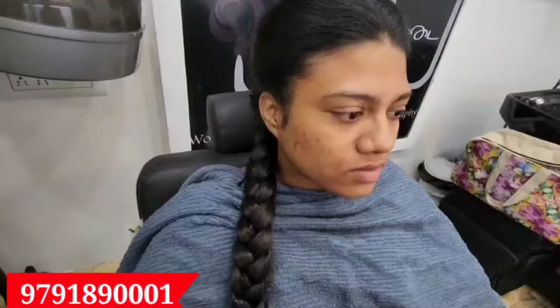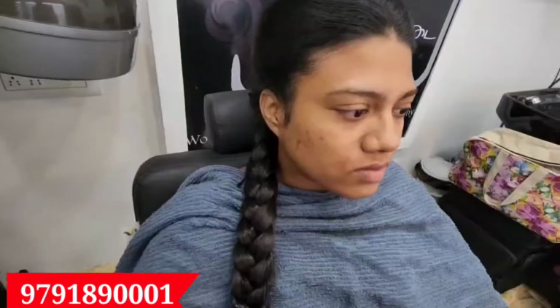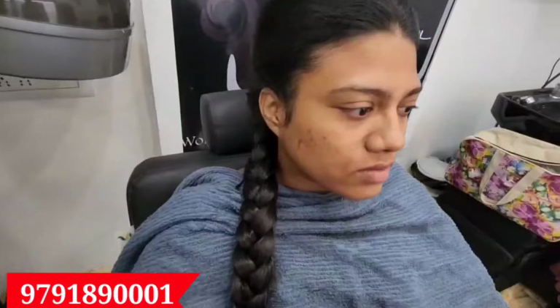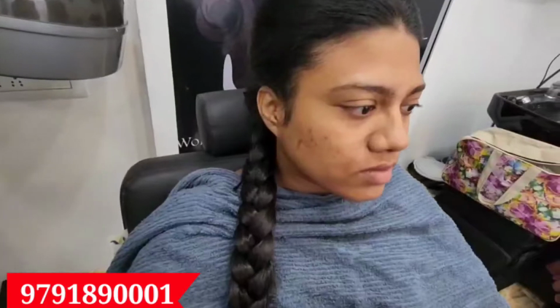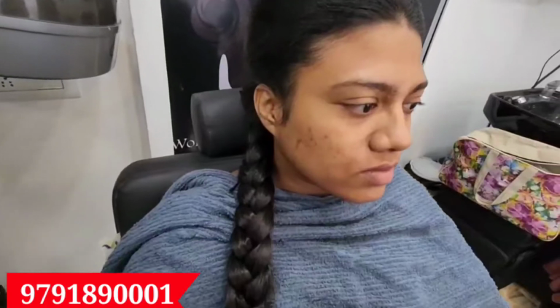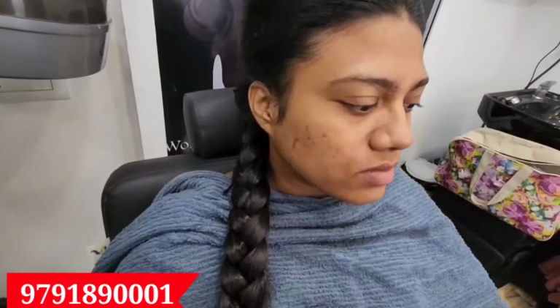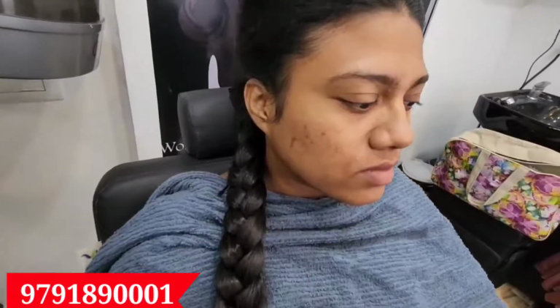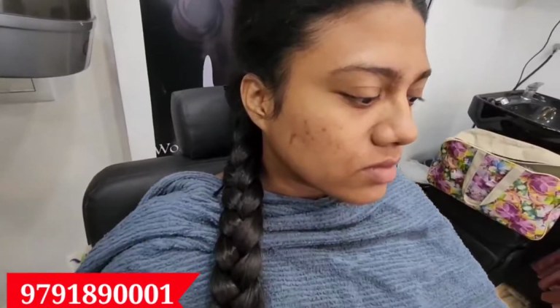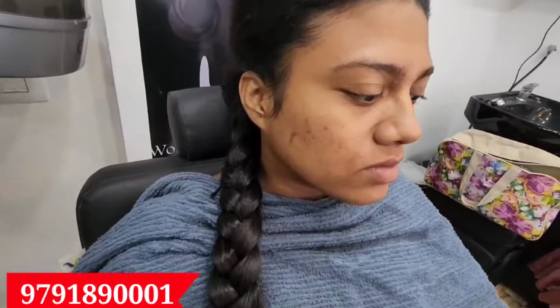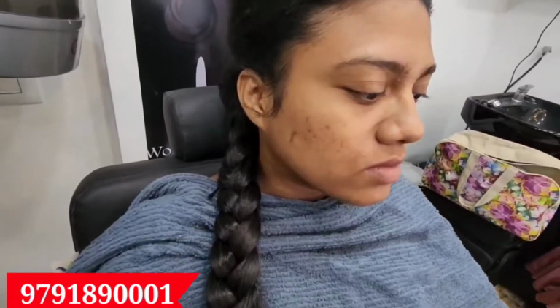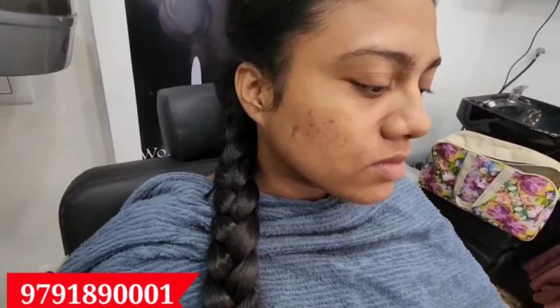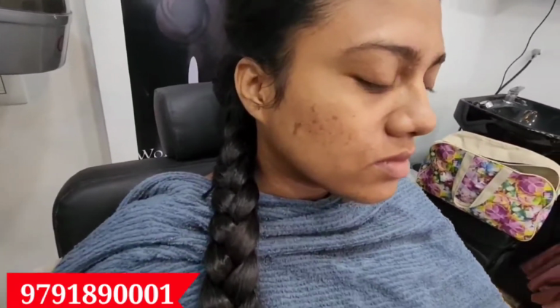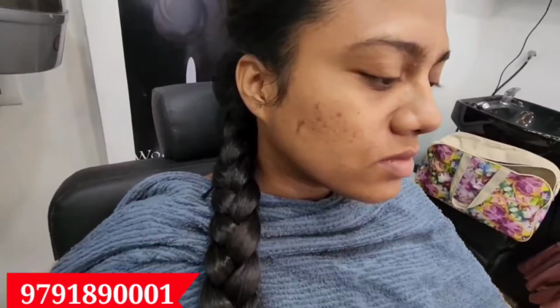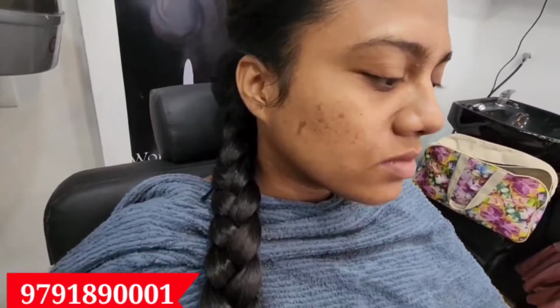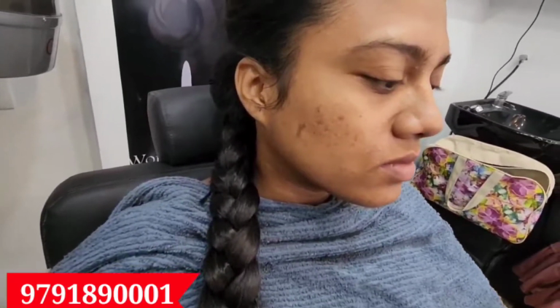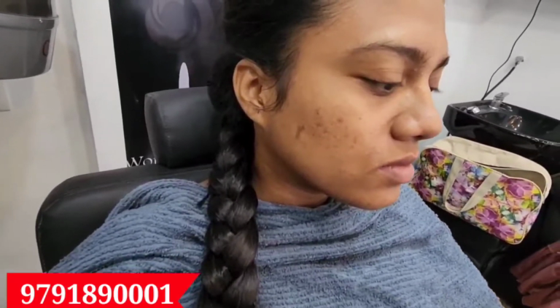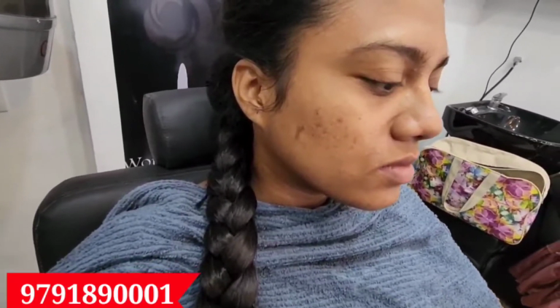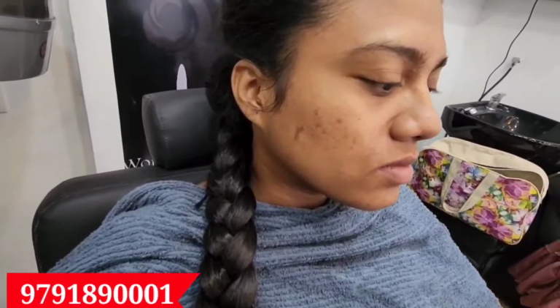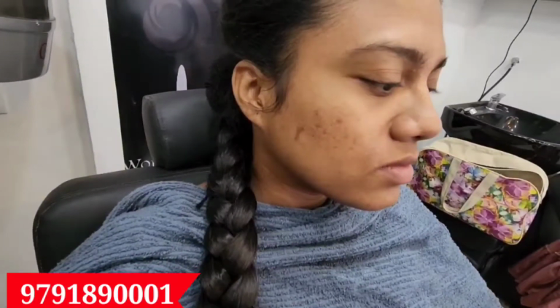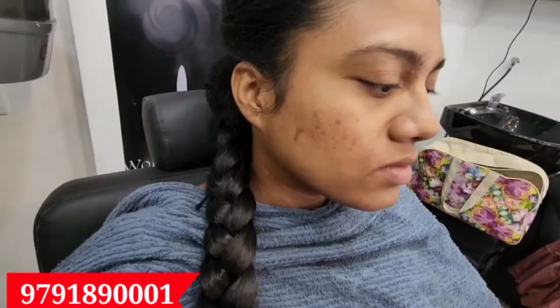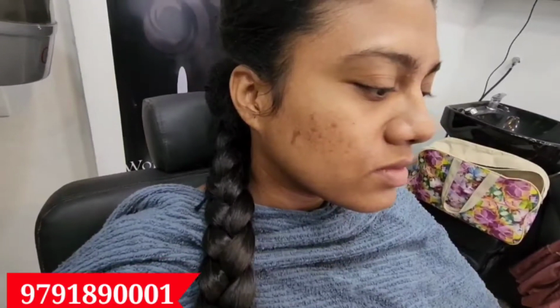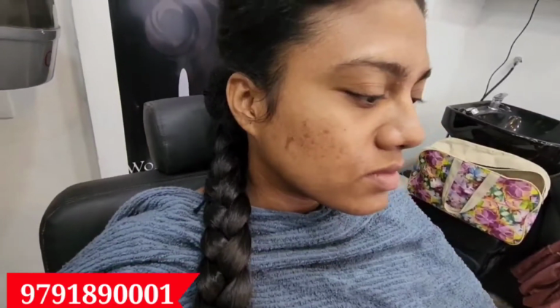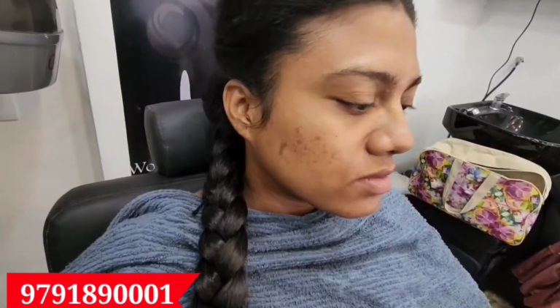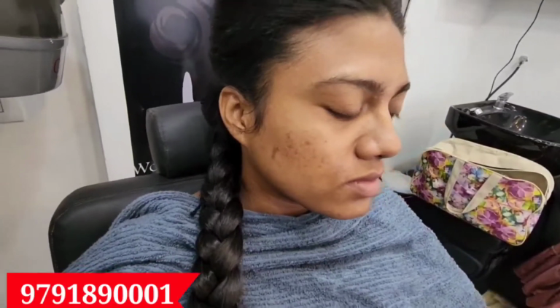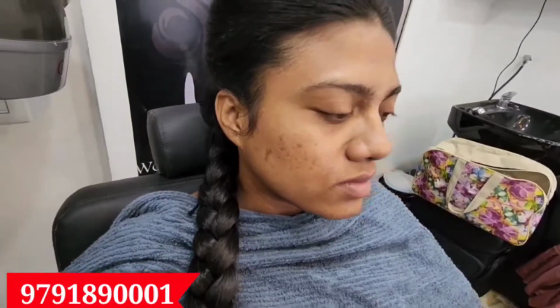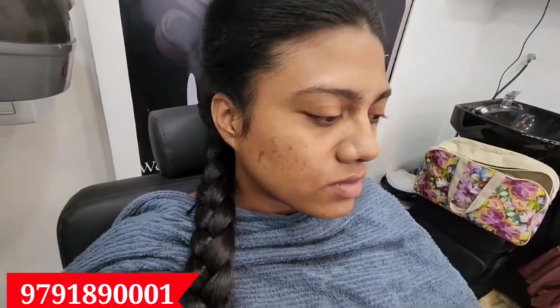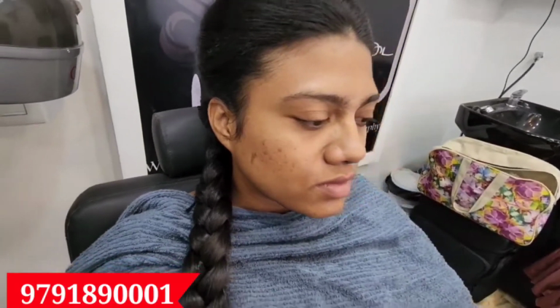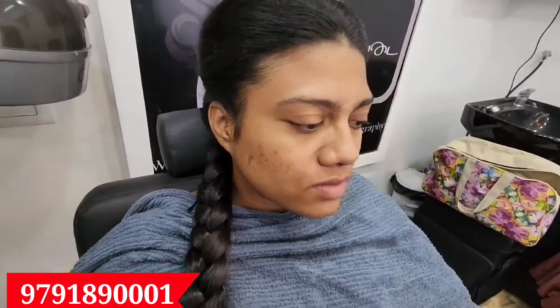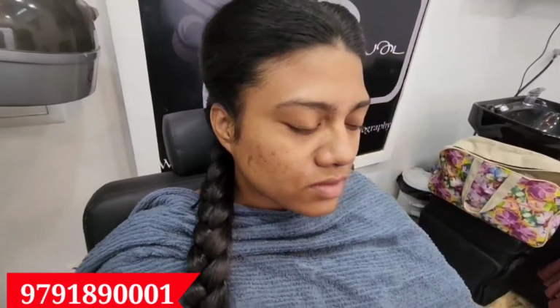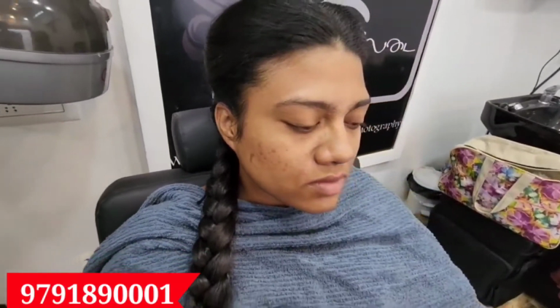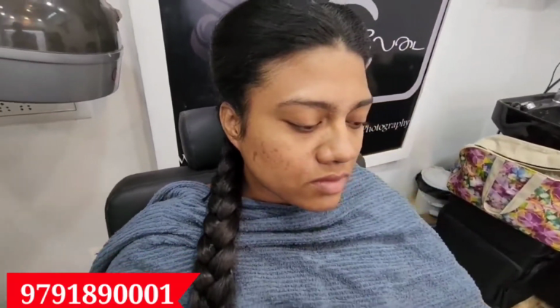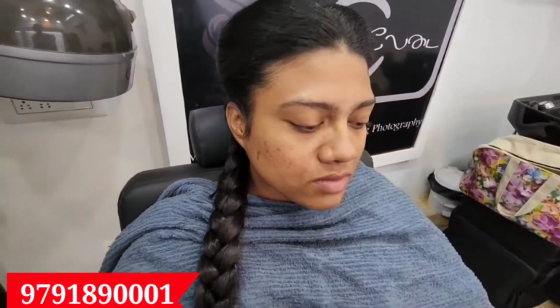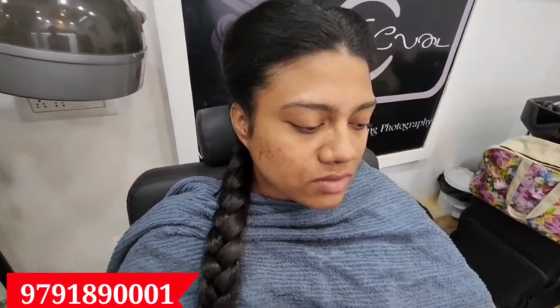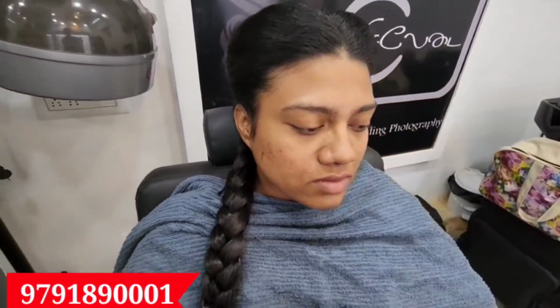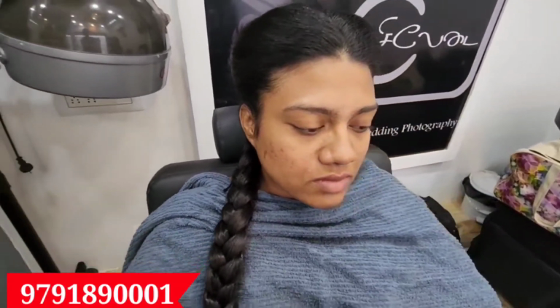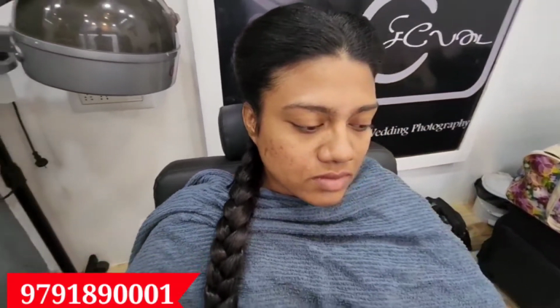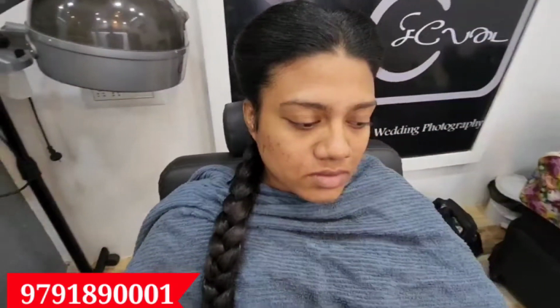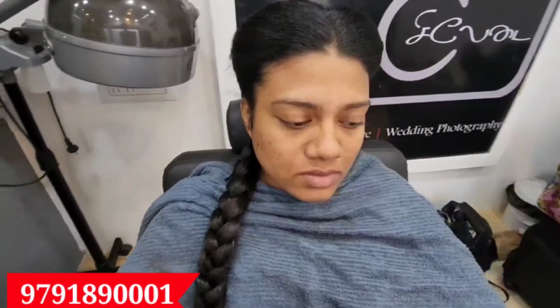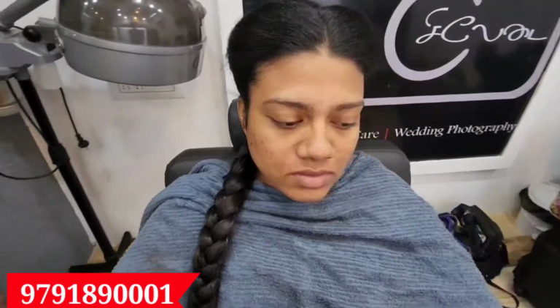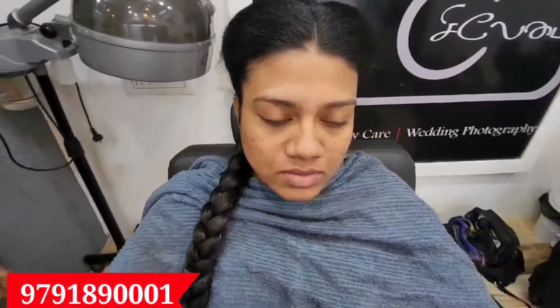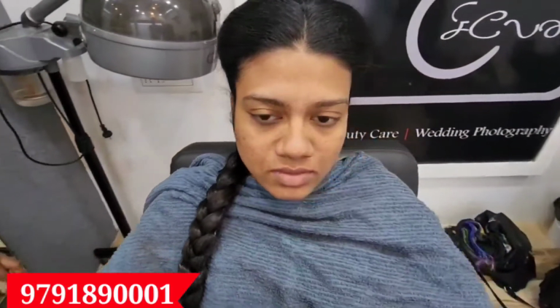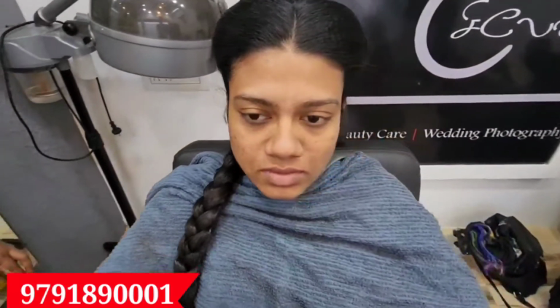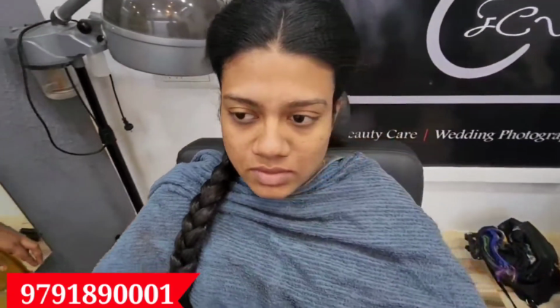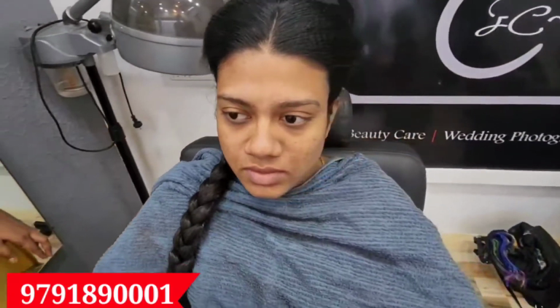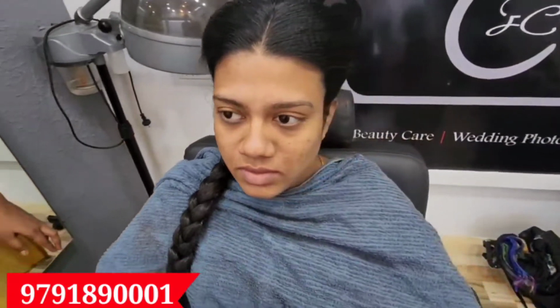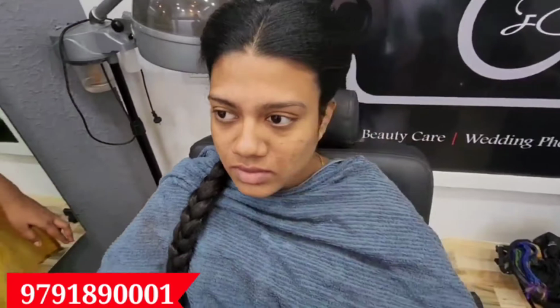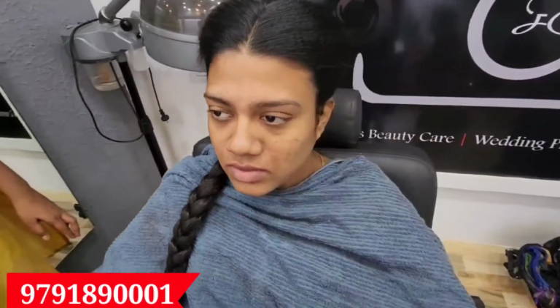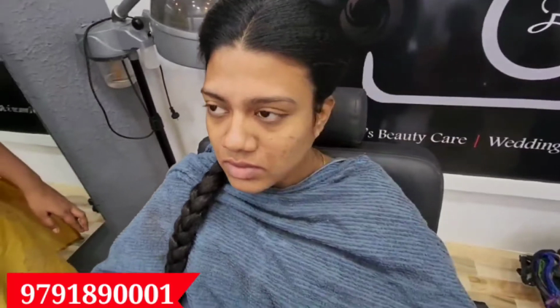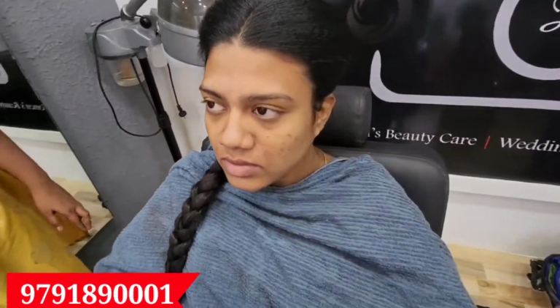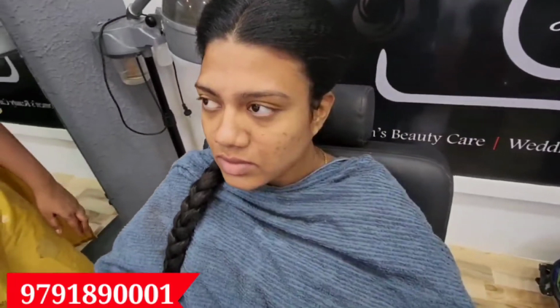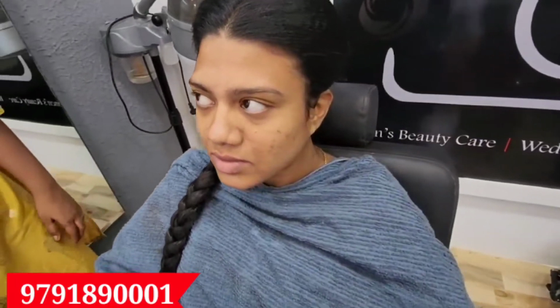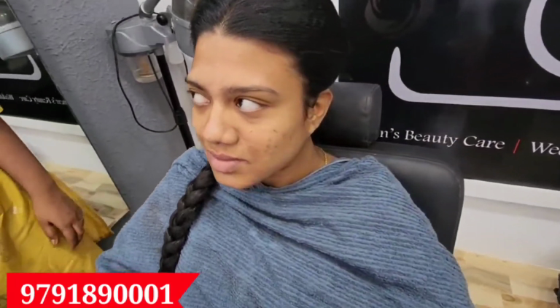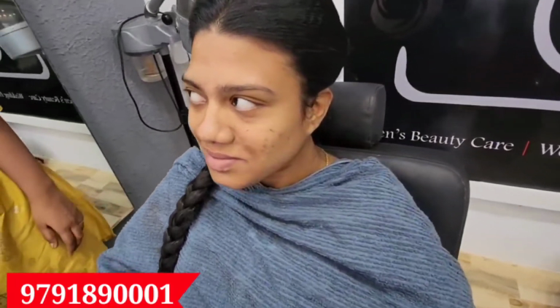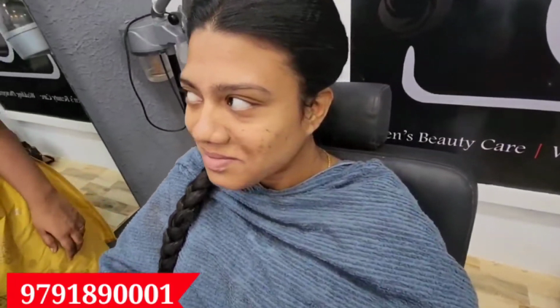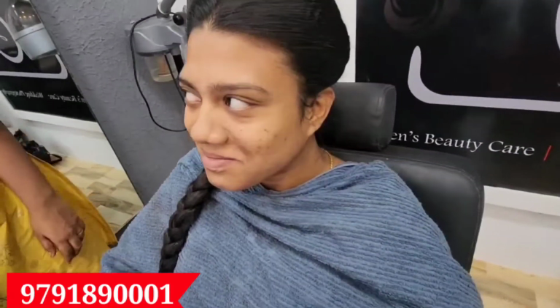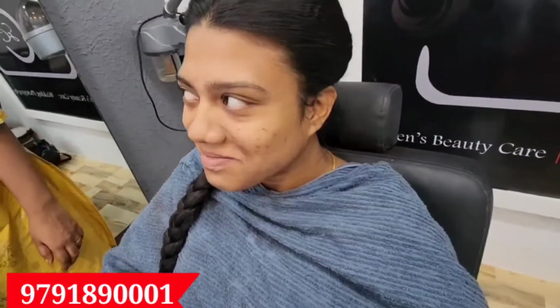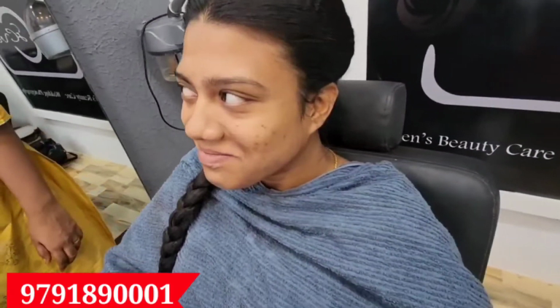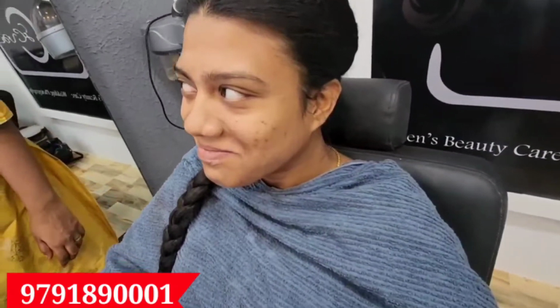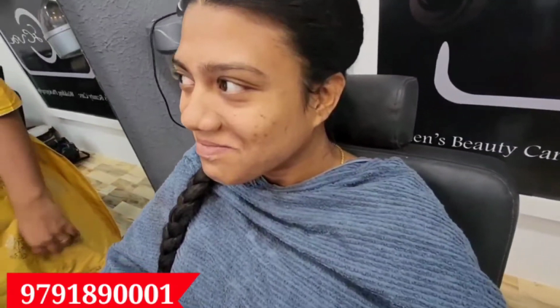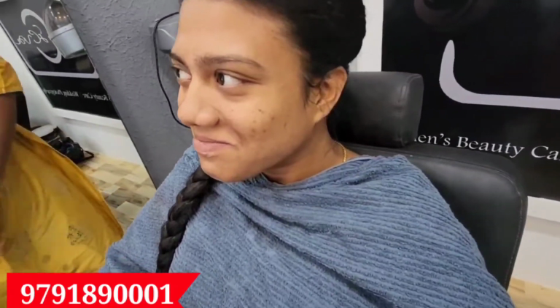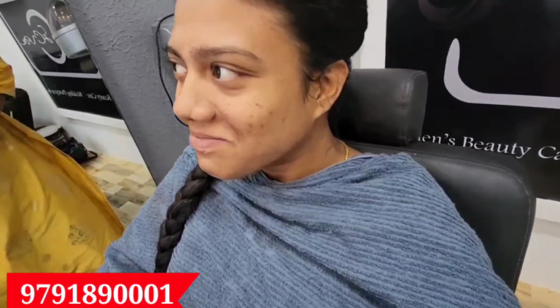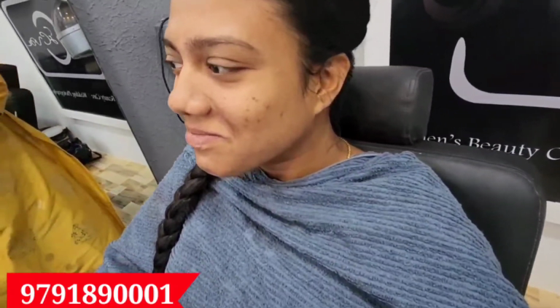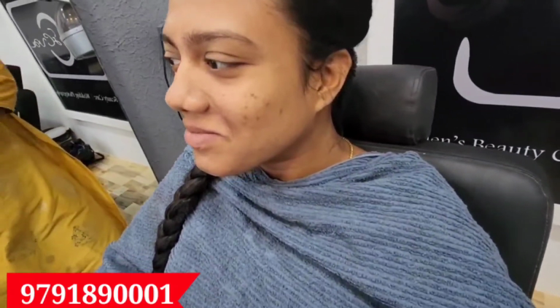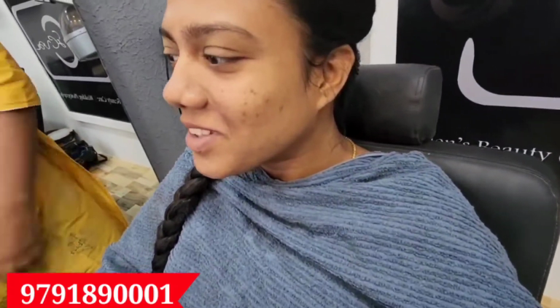Hey! Hello! How are you? I am Sneha from Sneha Makeover Artistry. I am here for you.